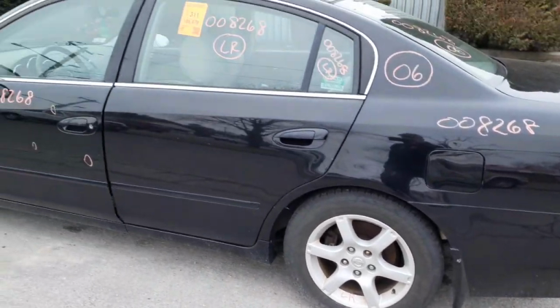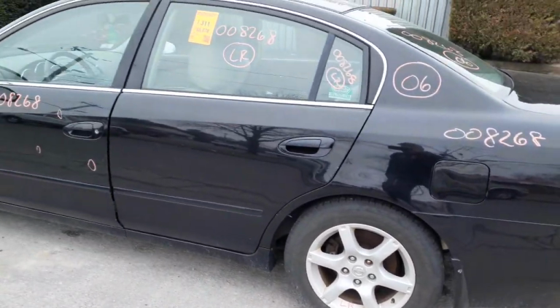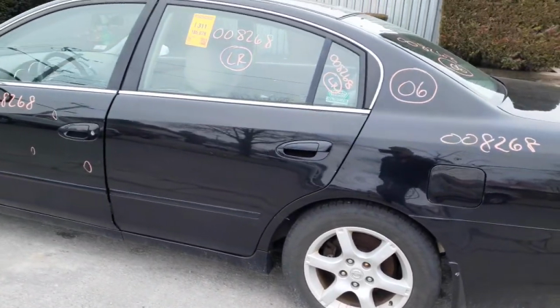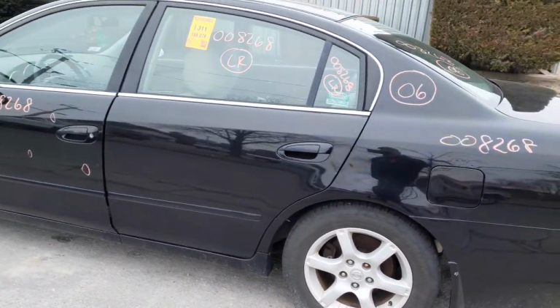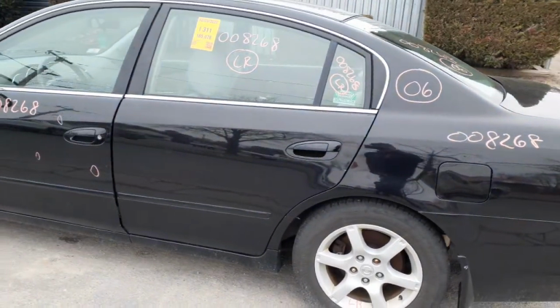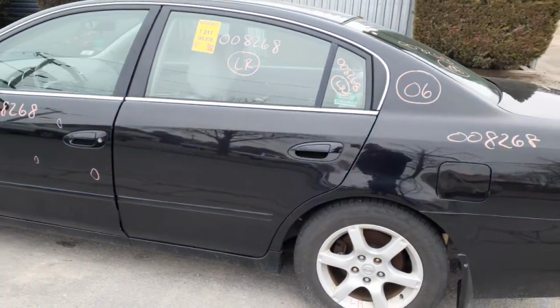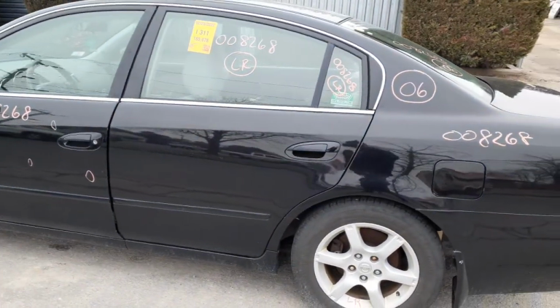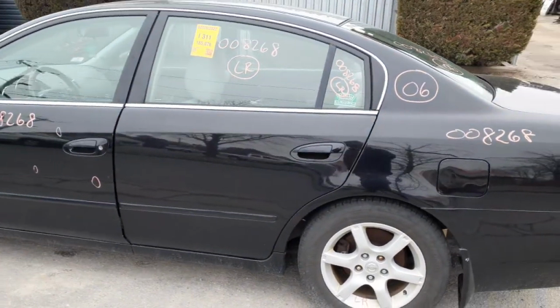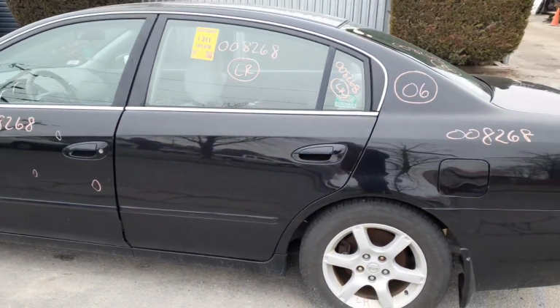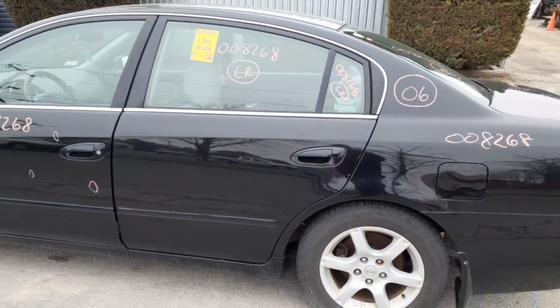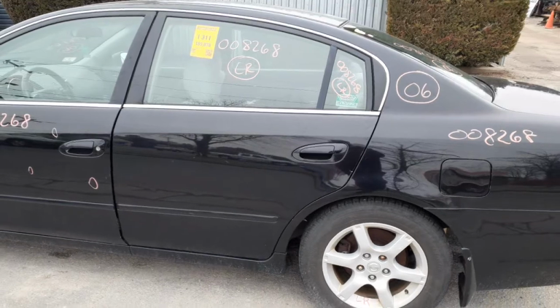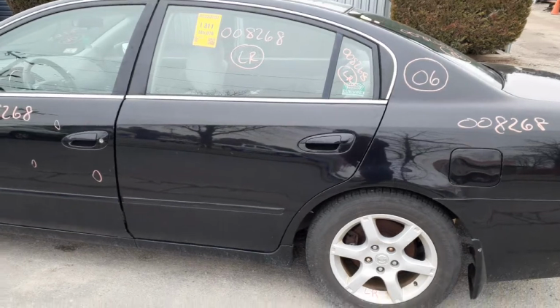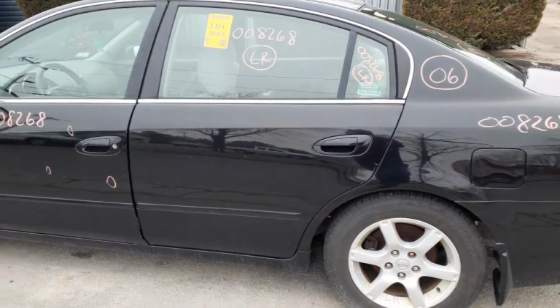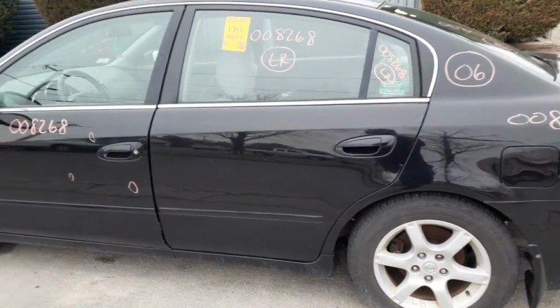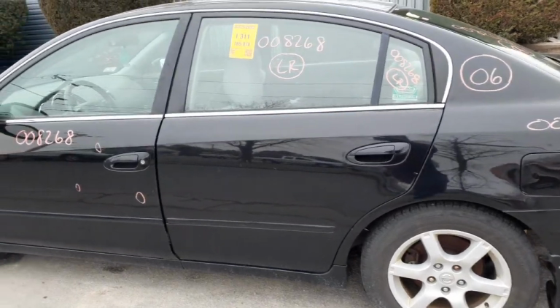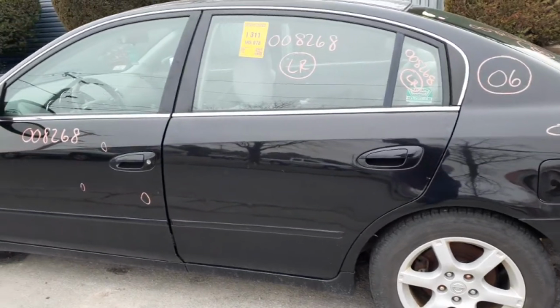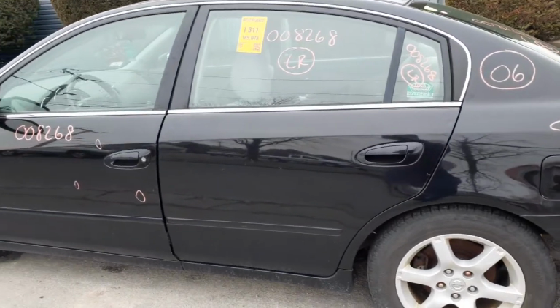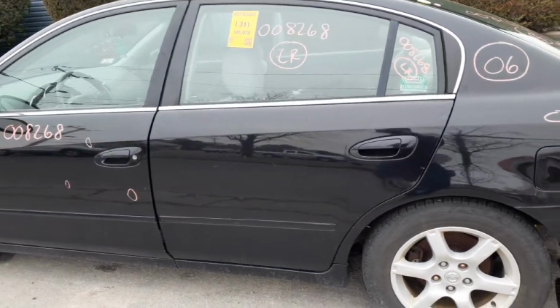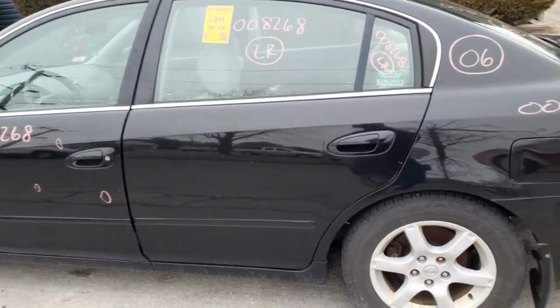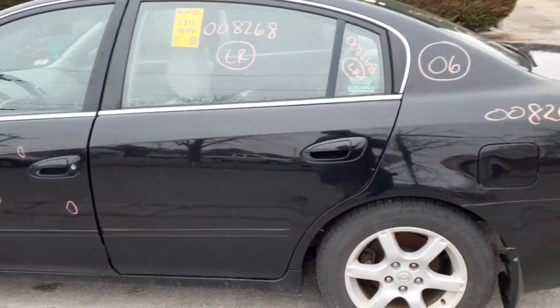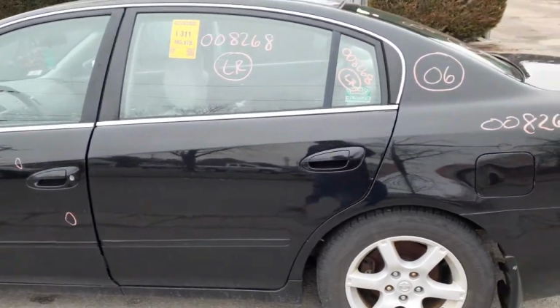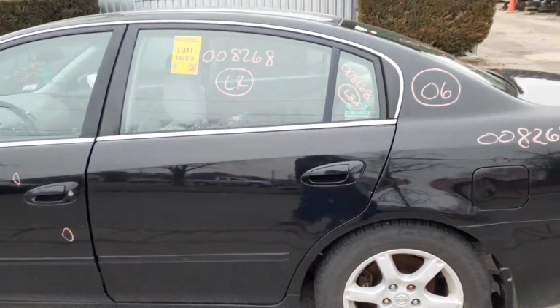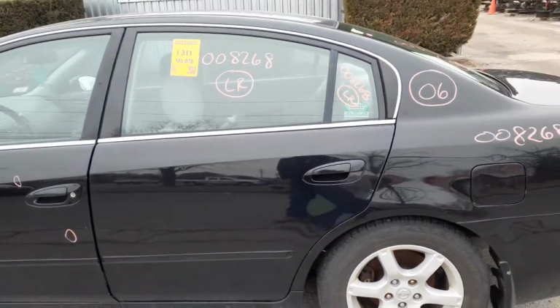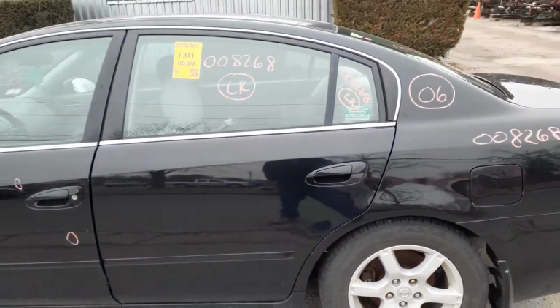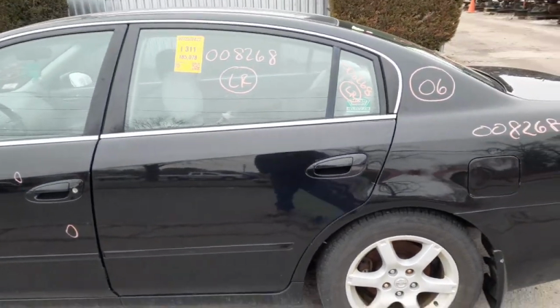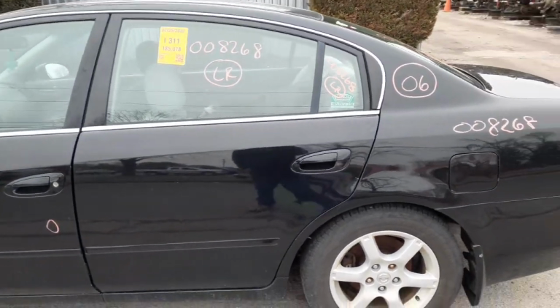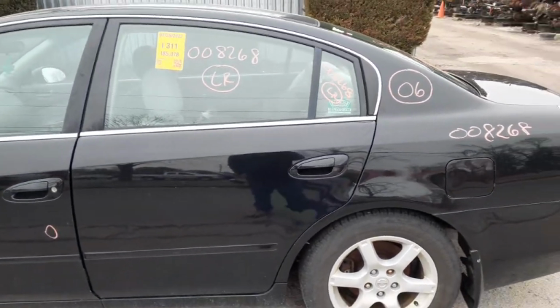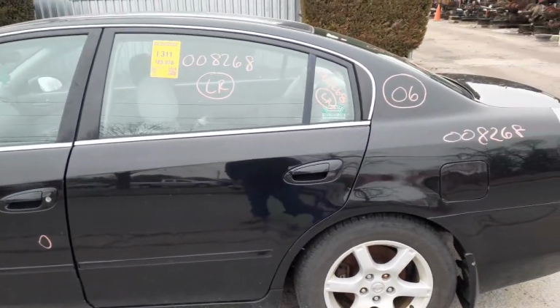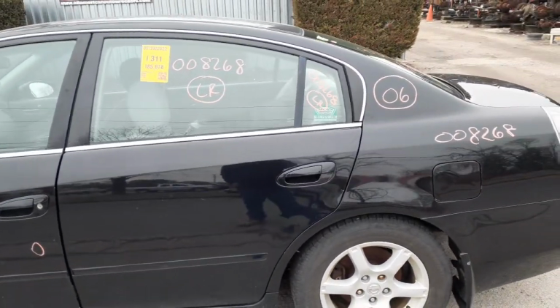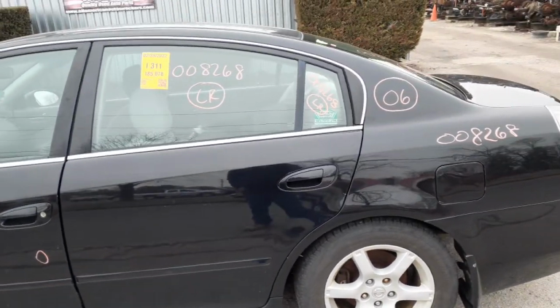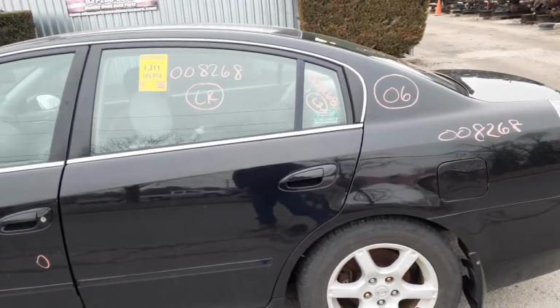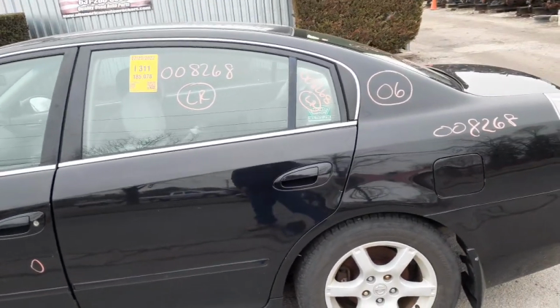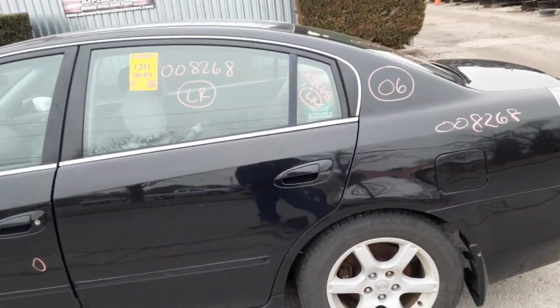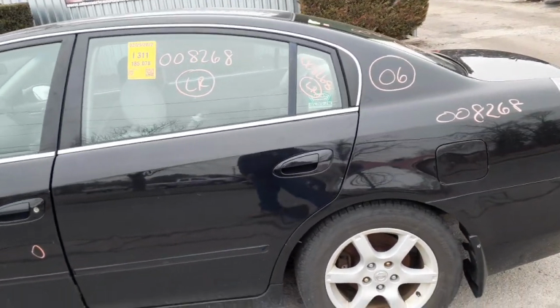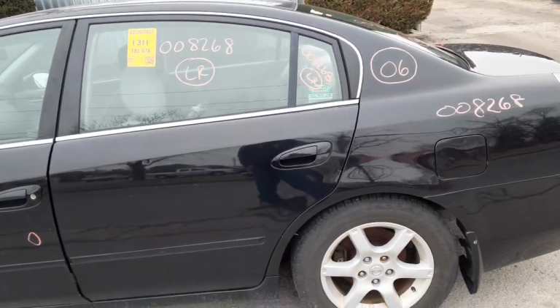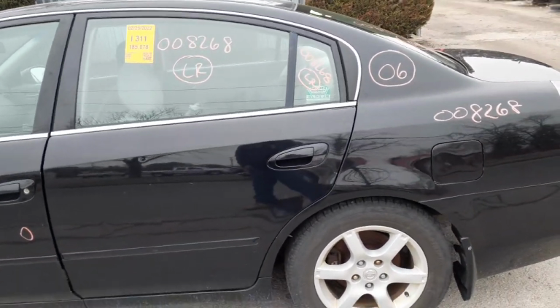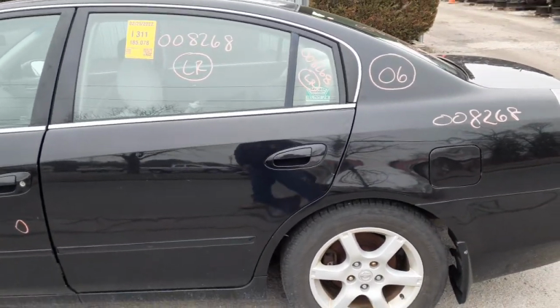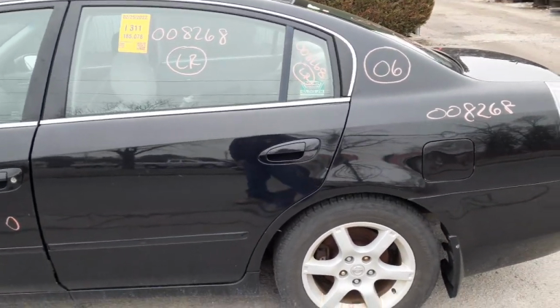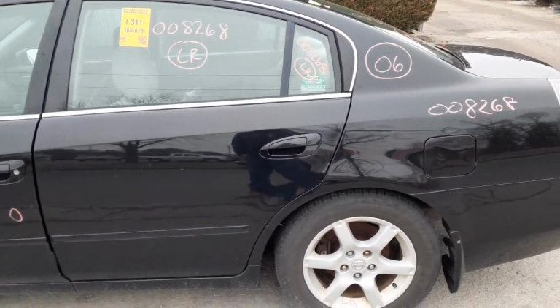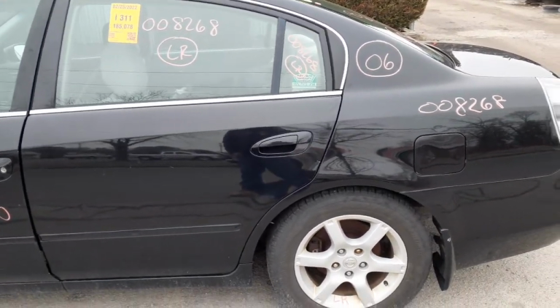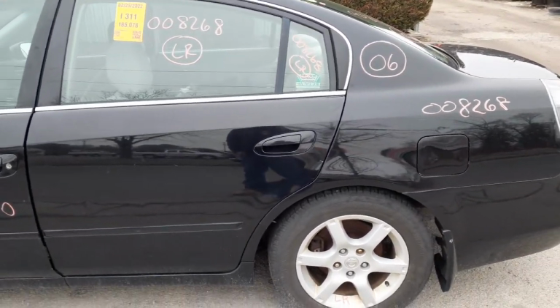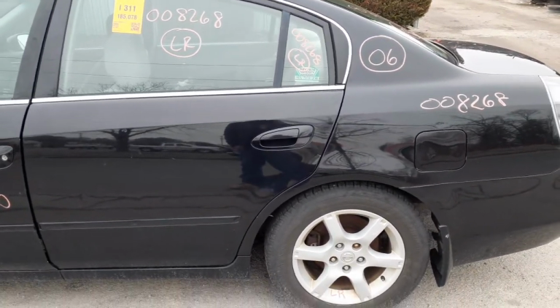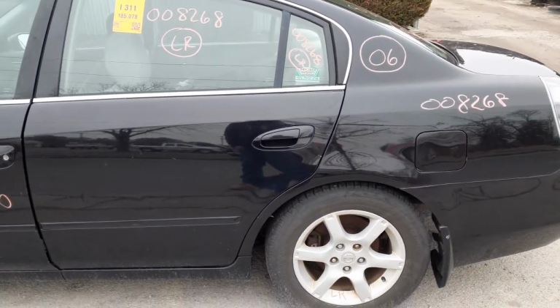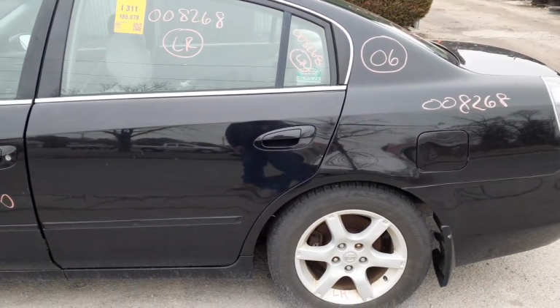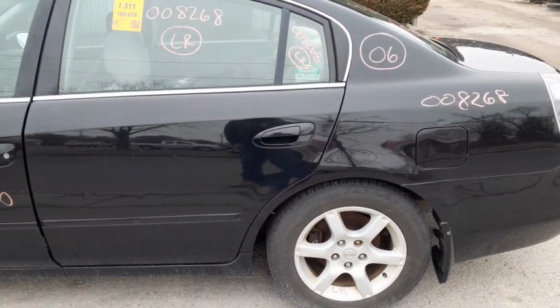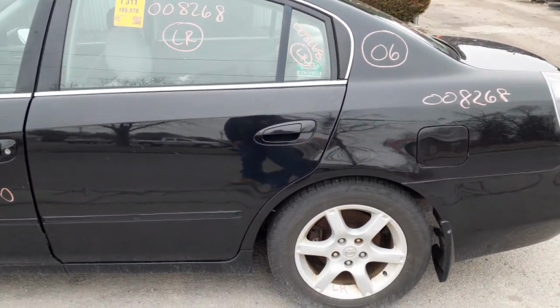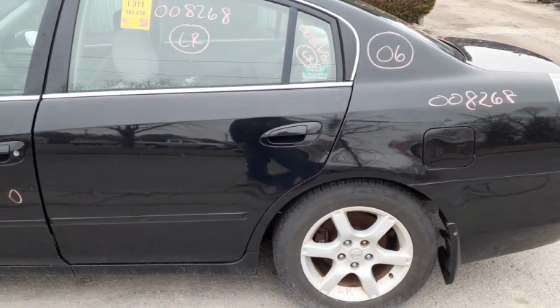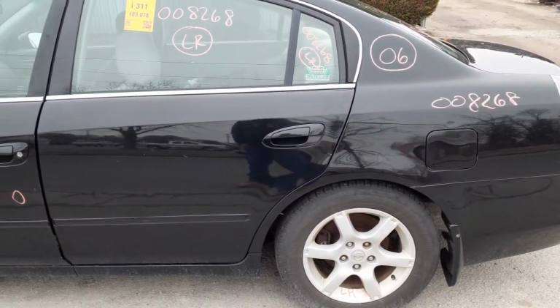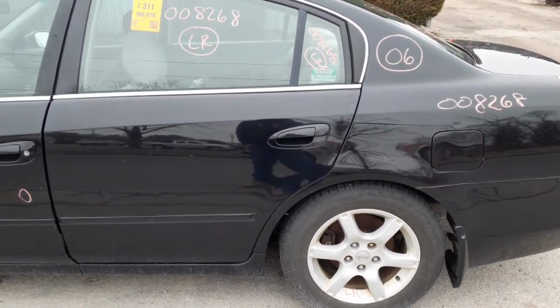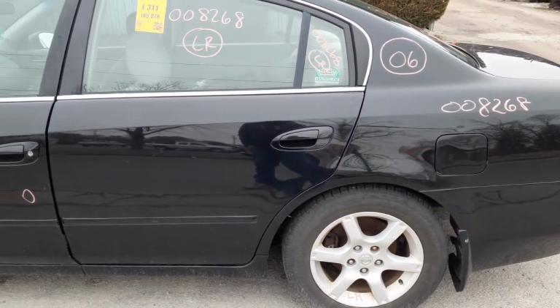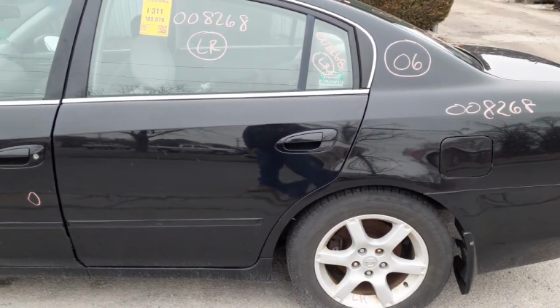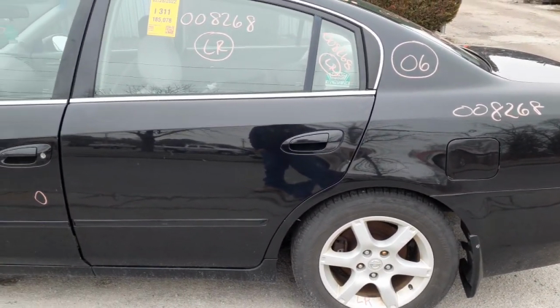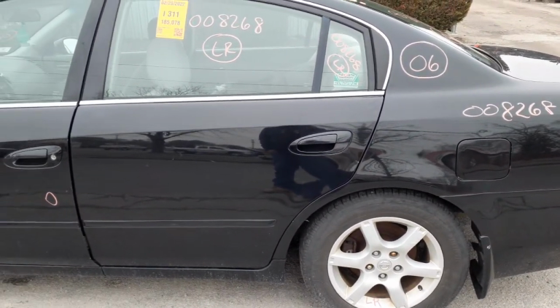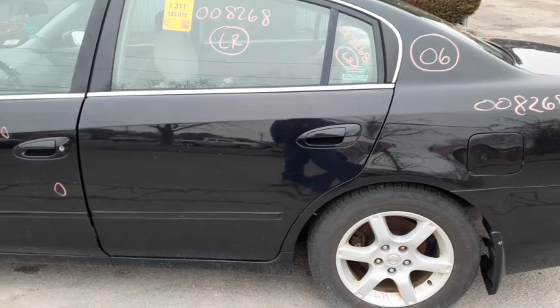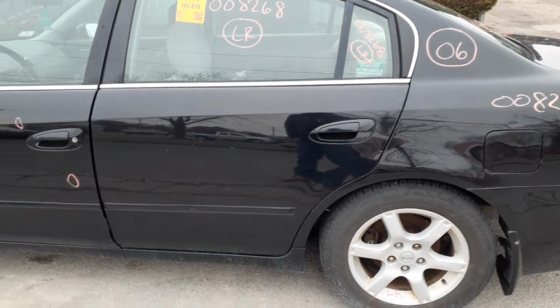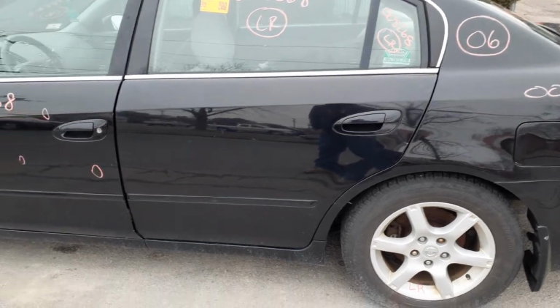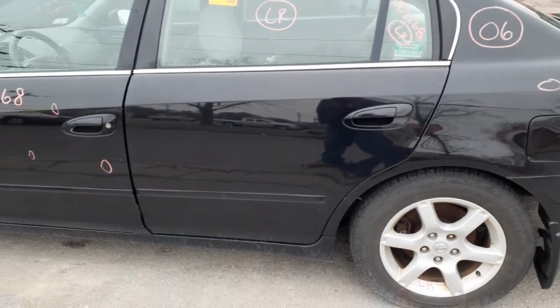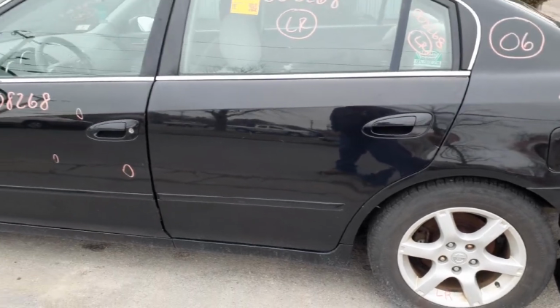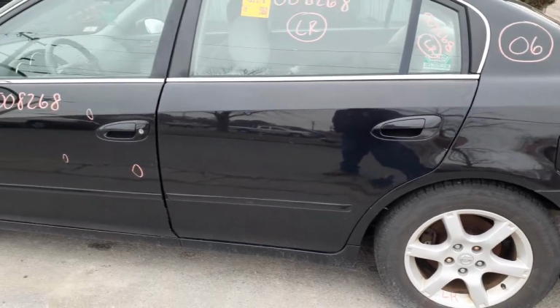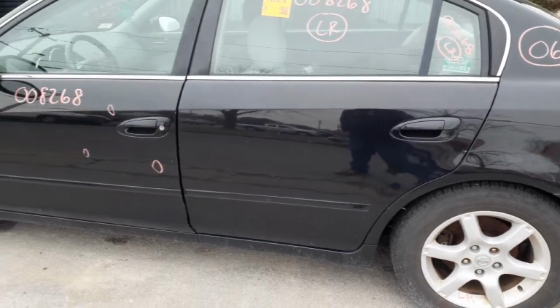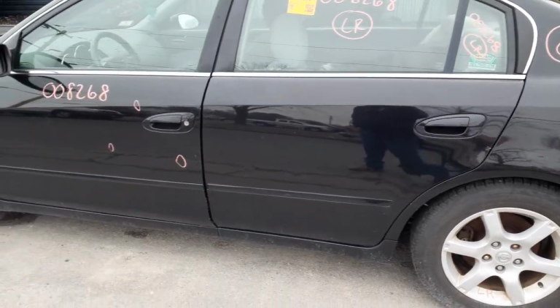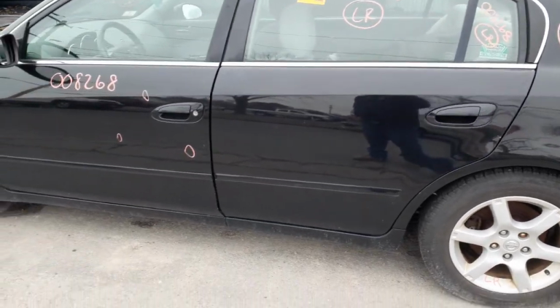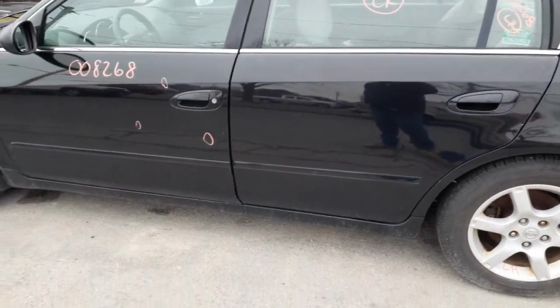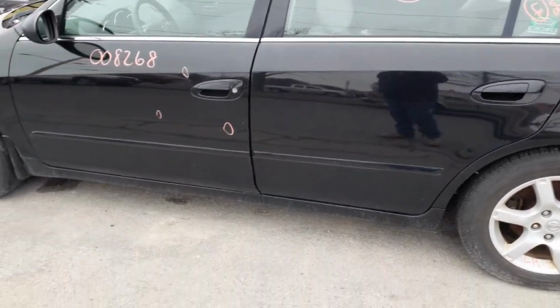Left rear door is no good, so you got a window regulator, you got the door glass, the vent glass, outside handle, outside handle and inside handle chrome with the power lock.